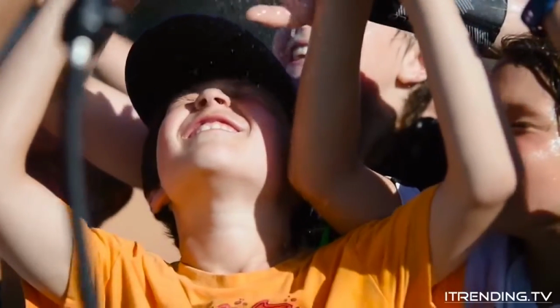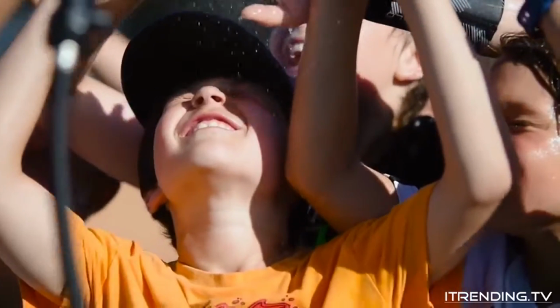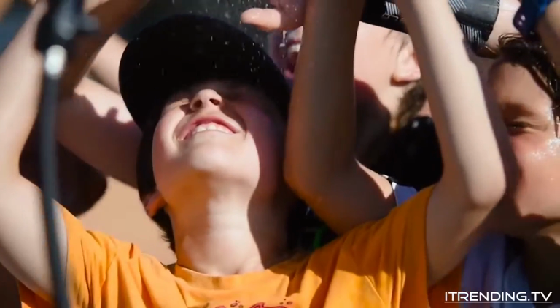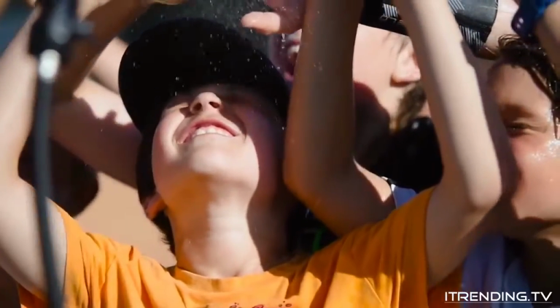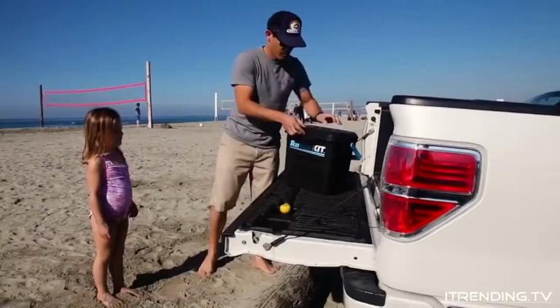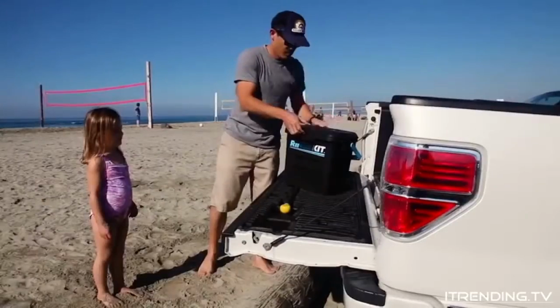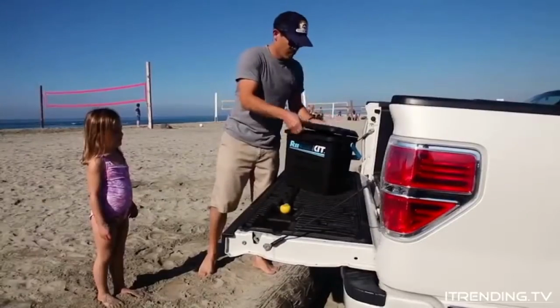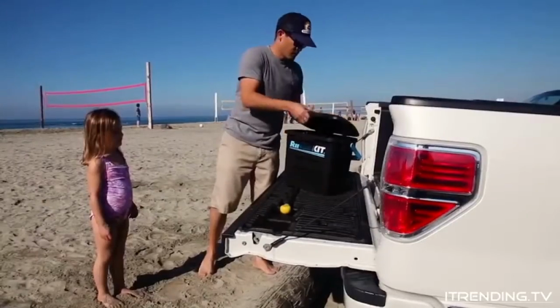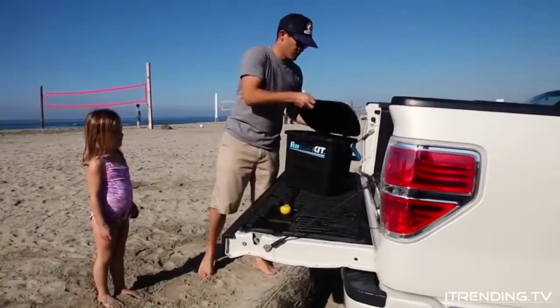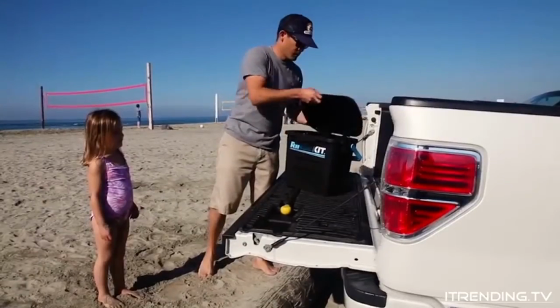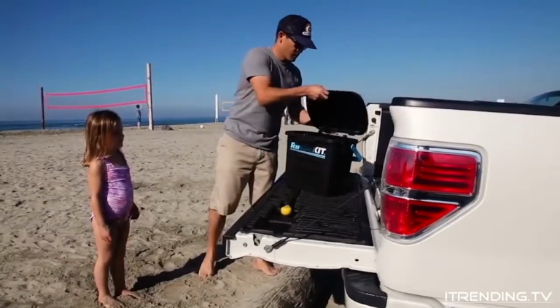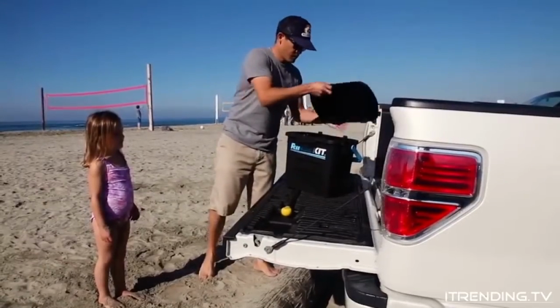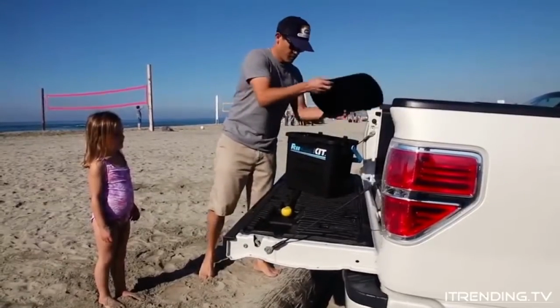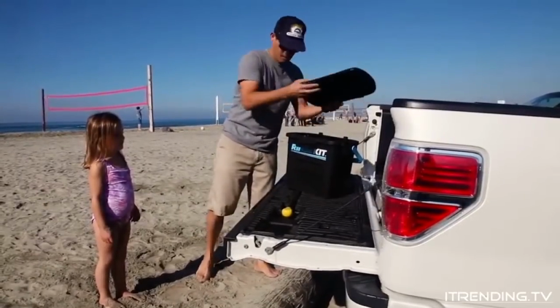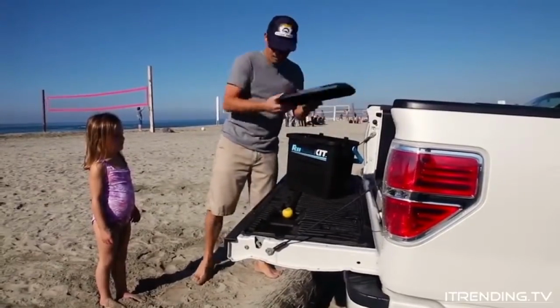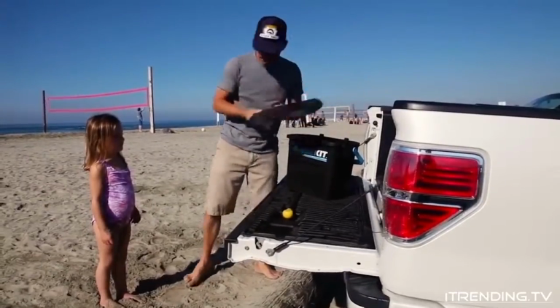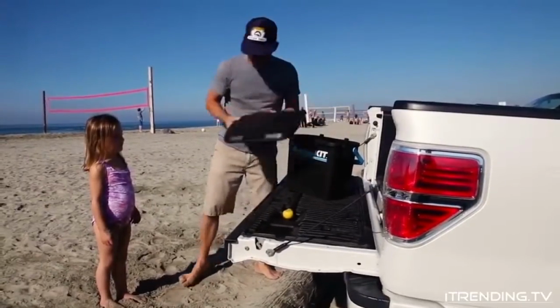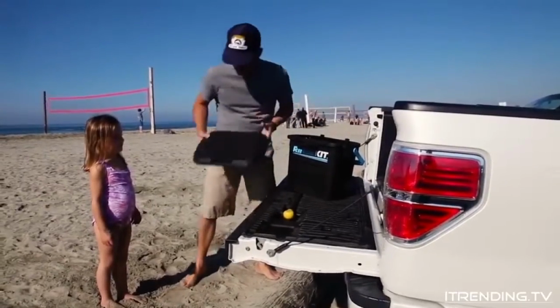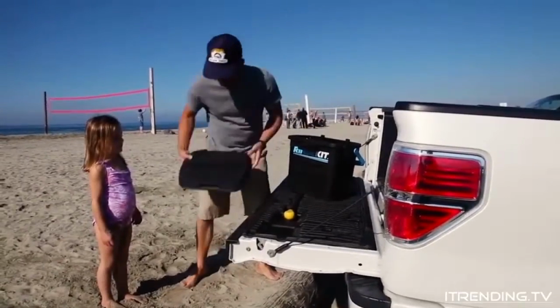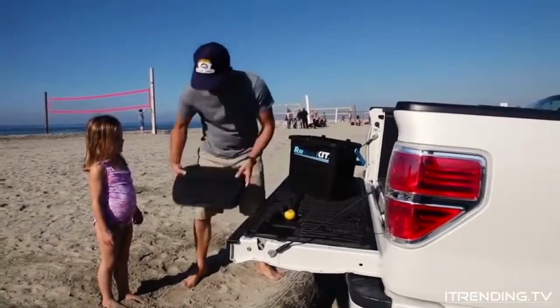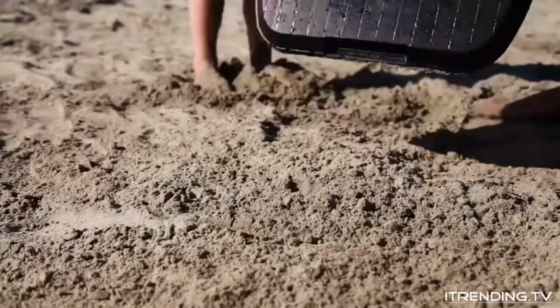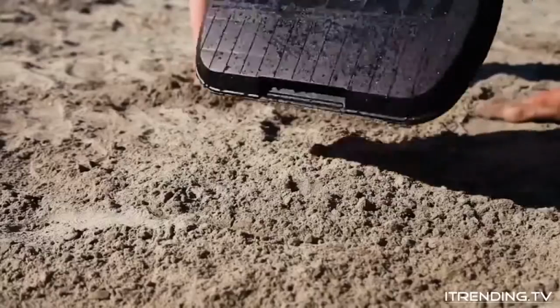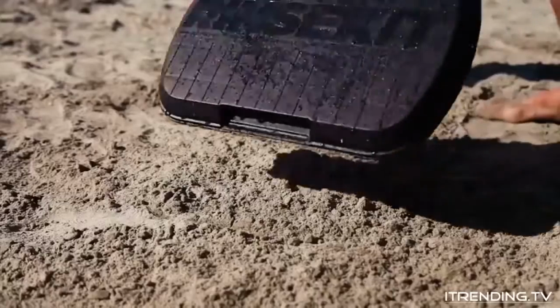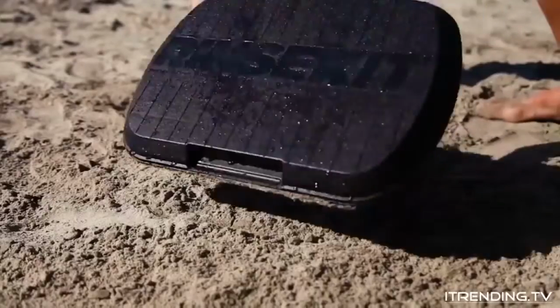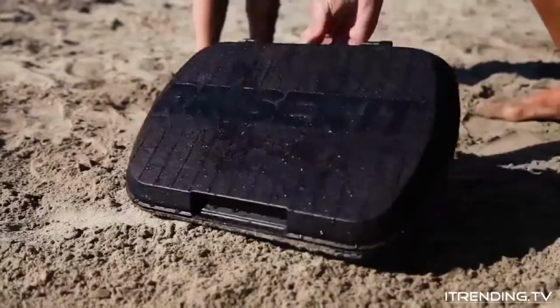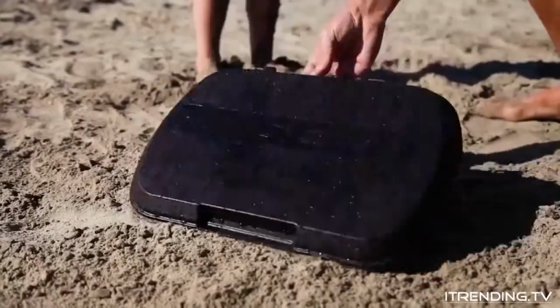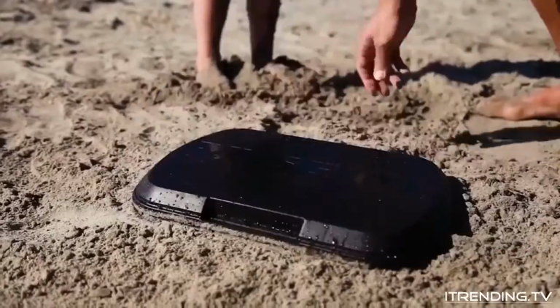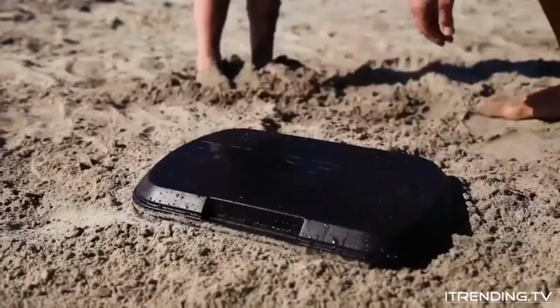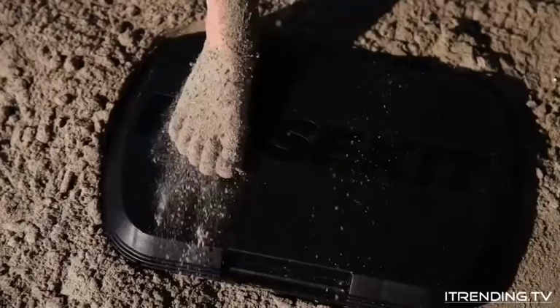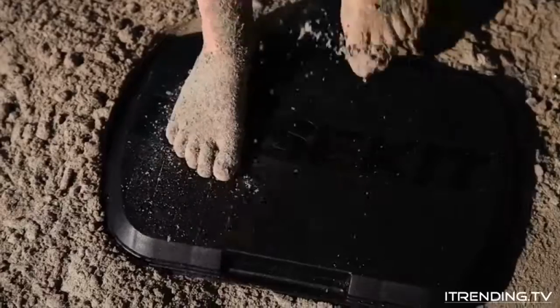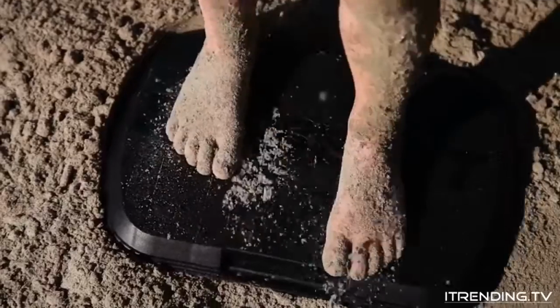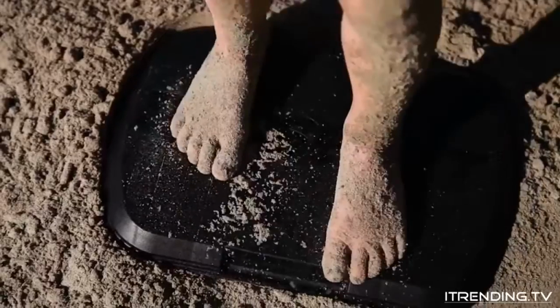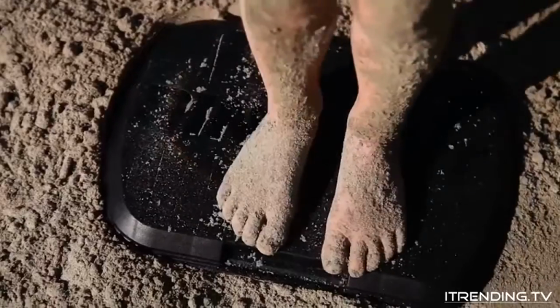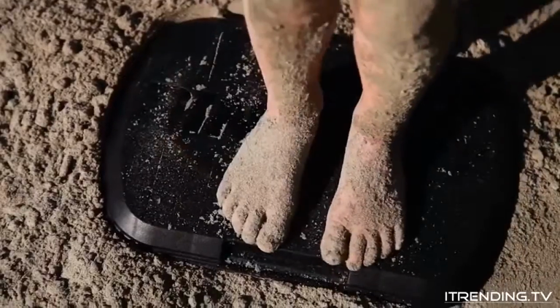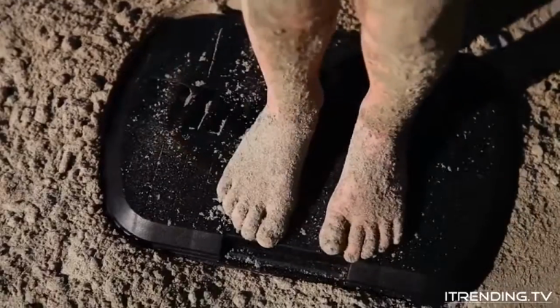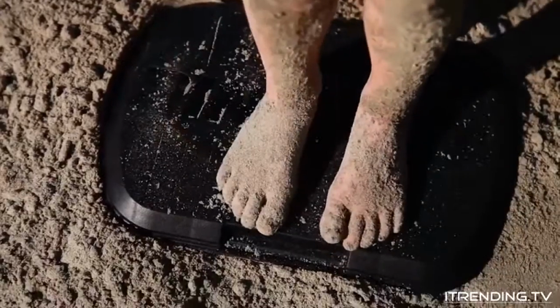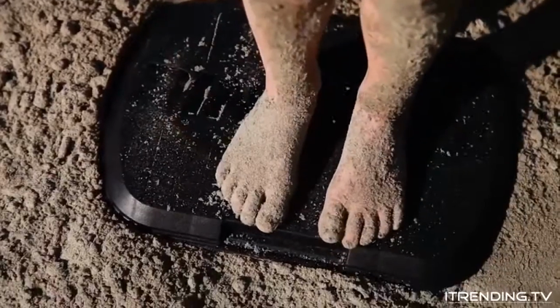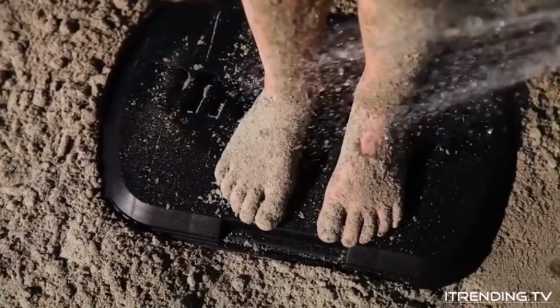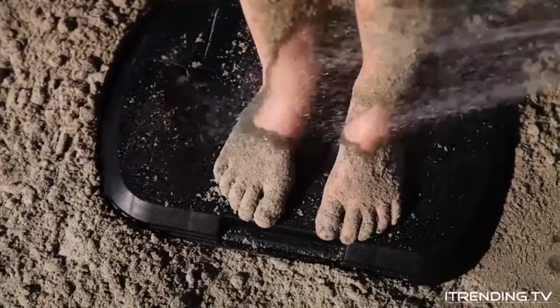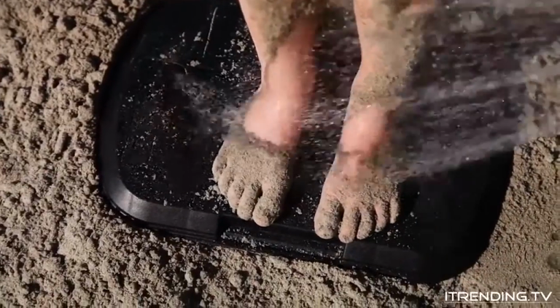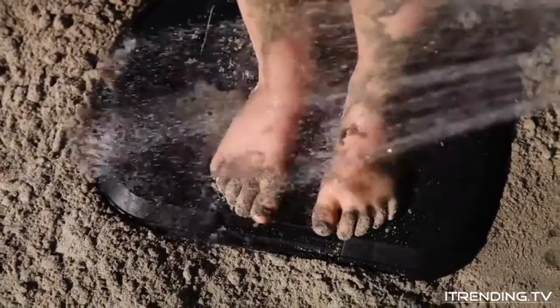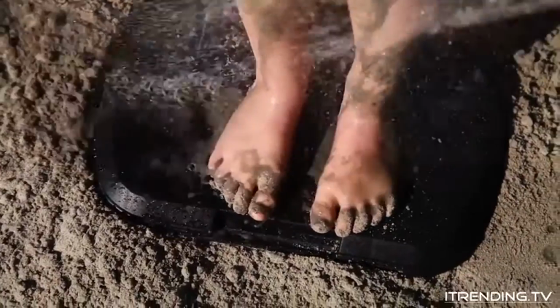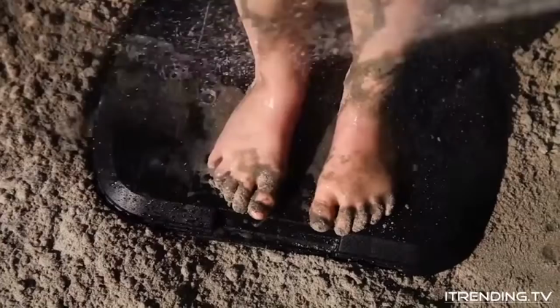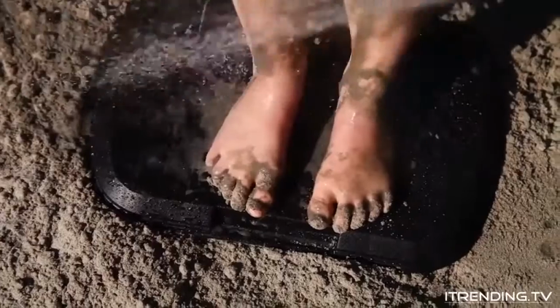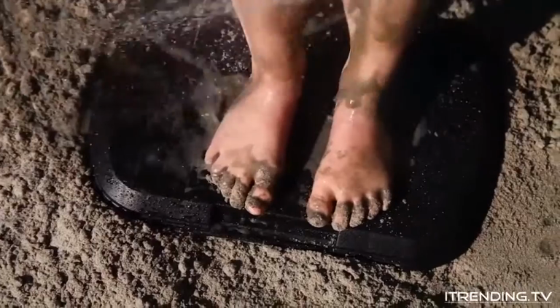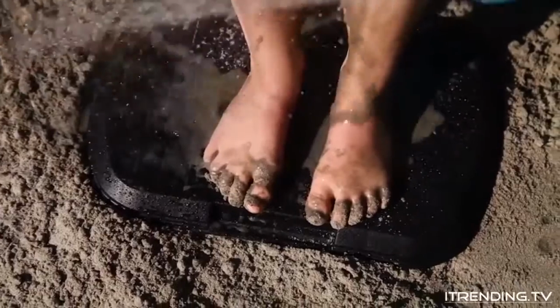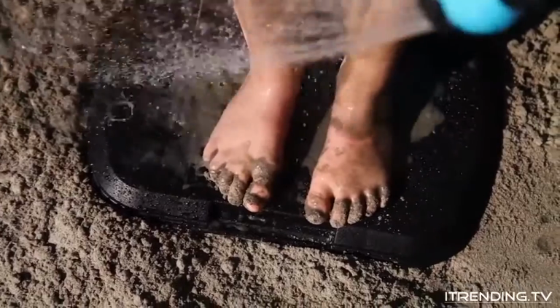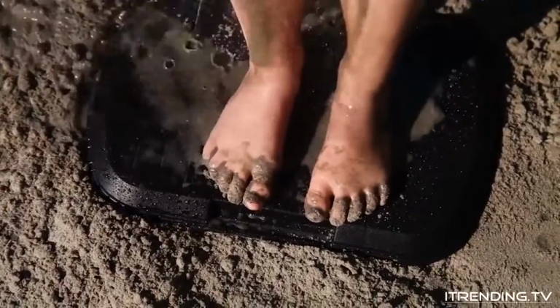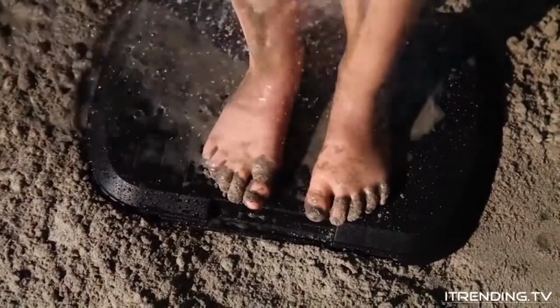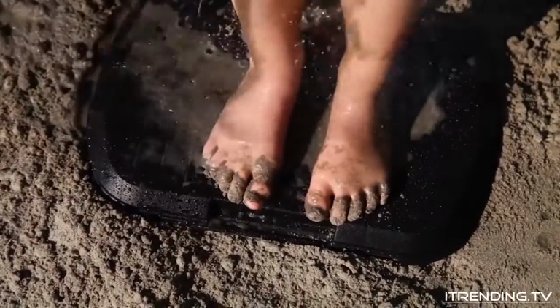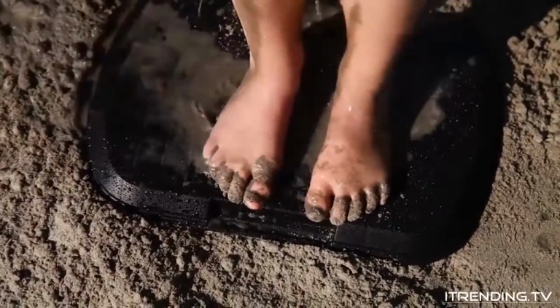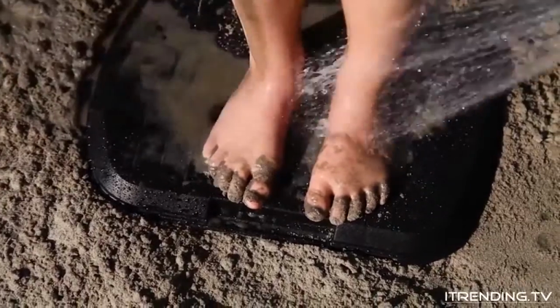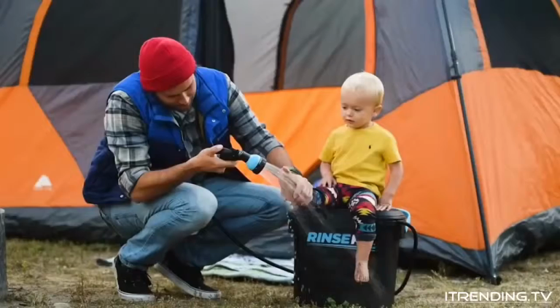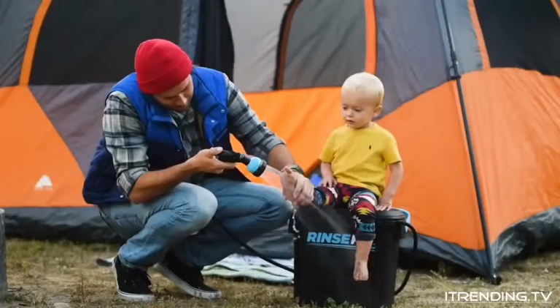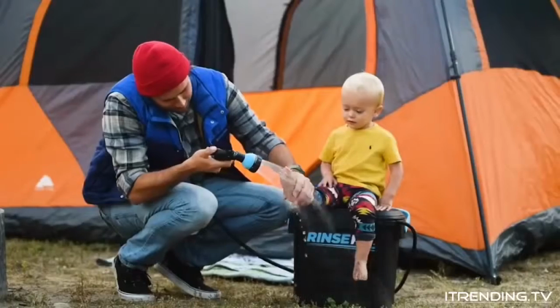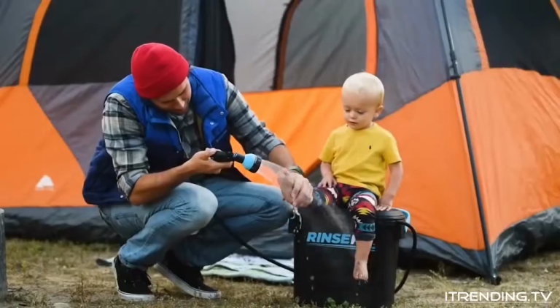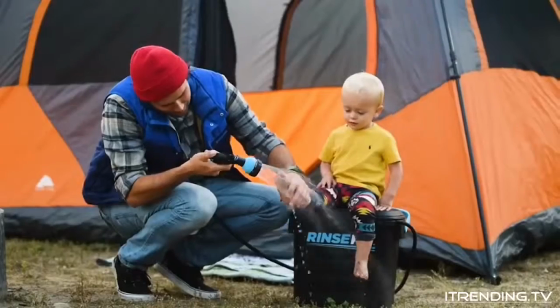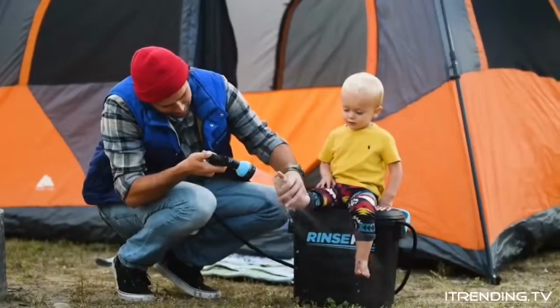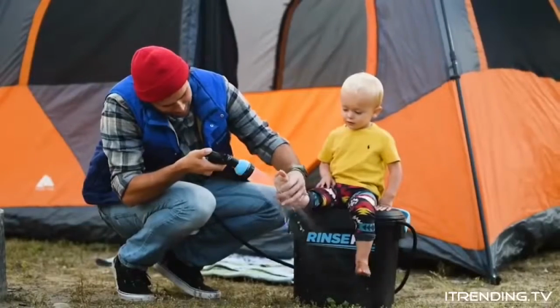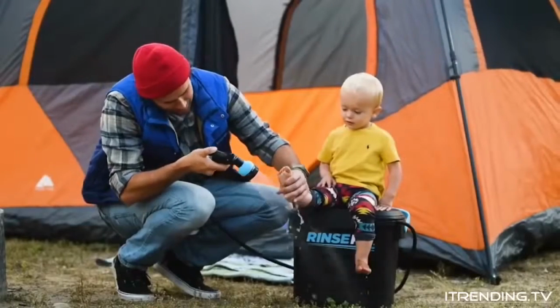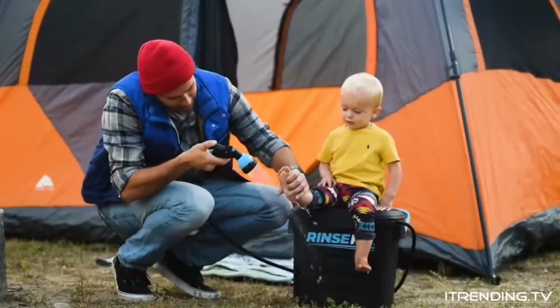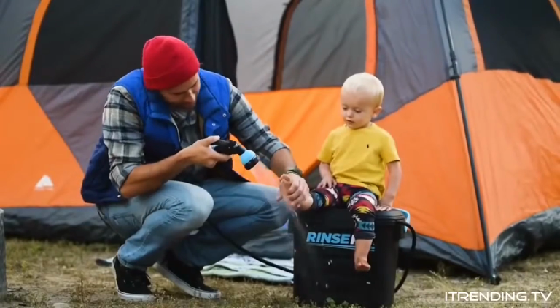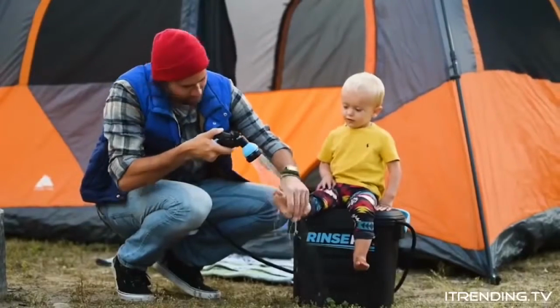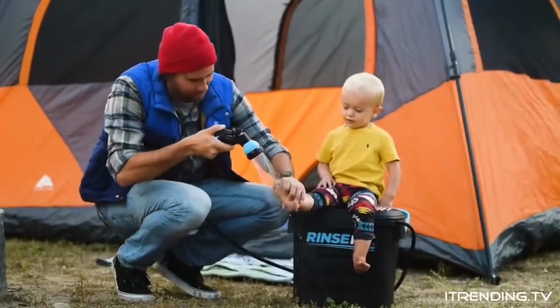The lid detaches so you can clean up and change on it. You can also use it as a cutting board or to sit on as you rinse off your feet.